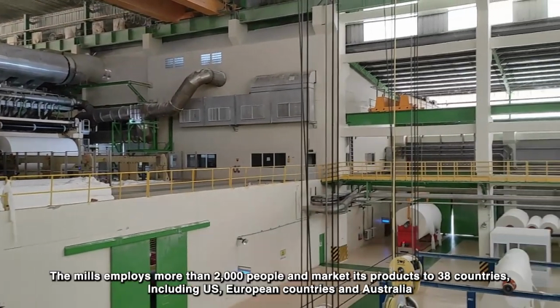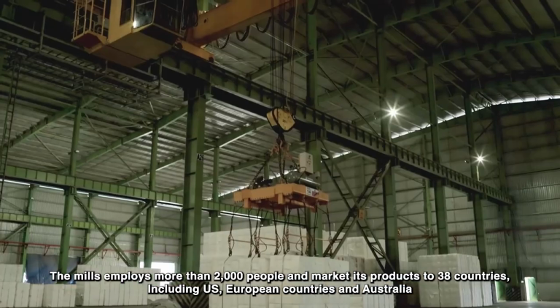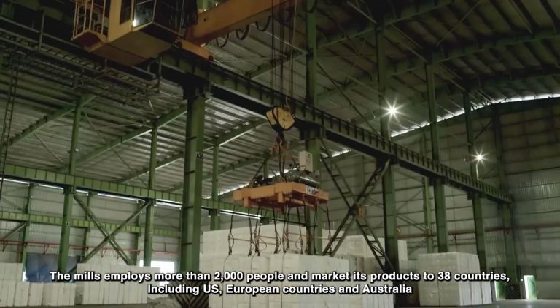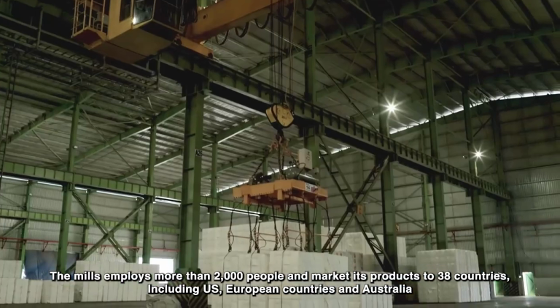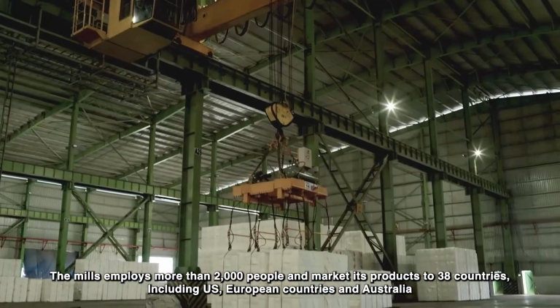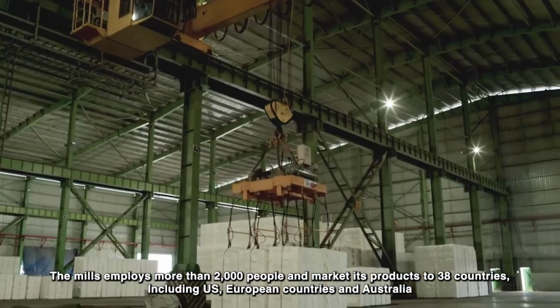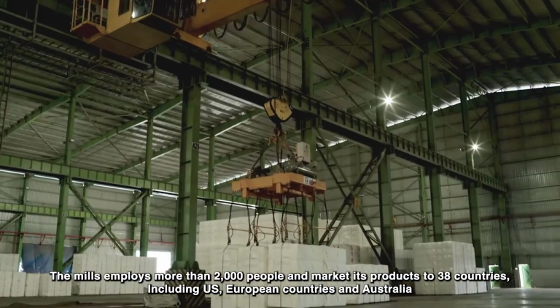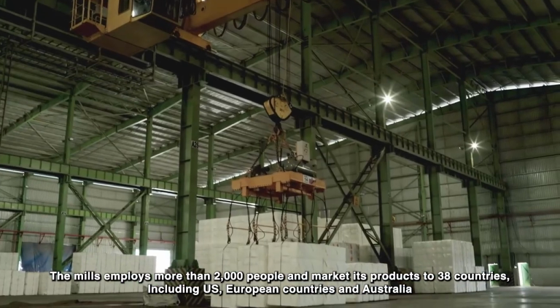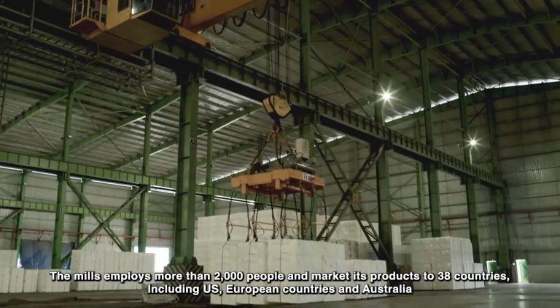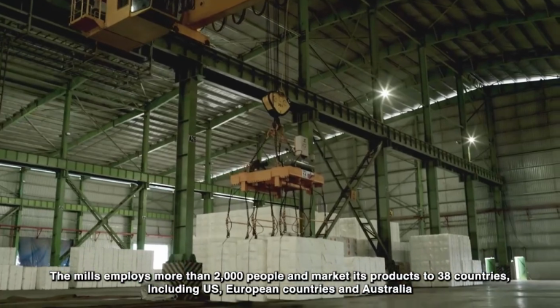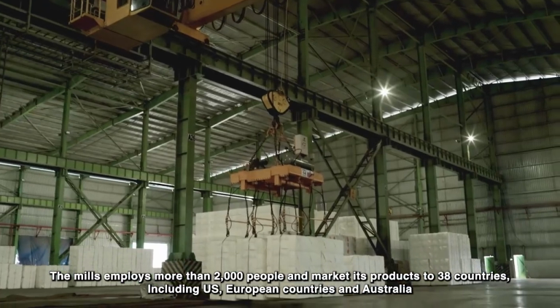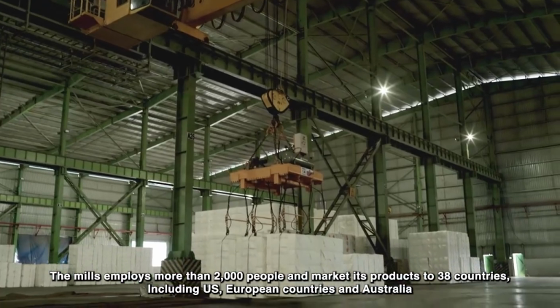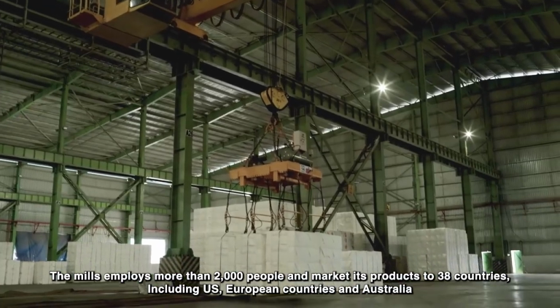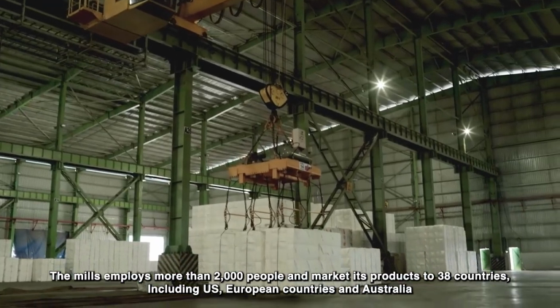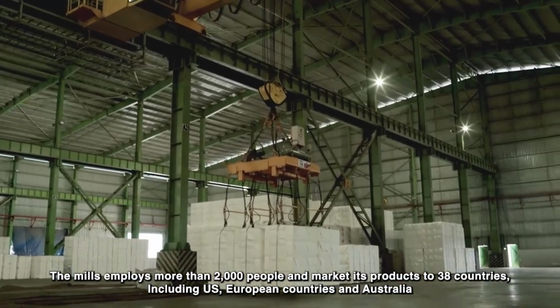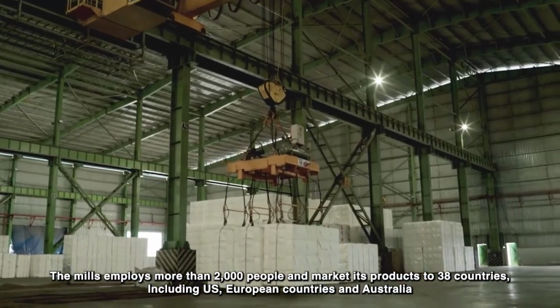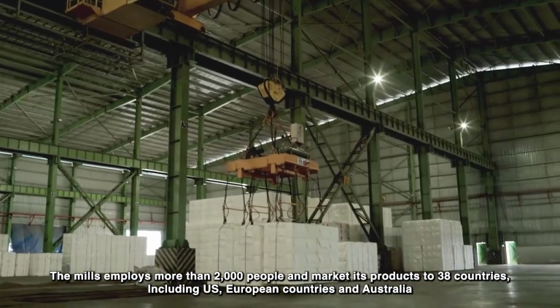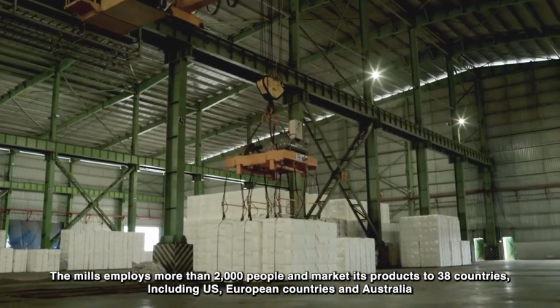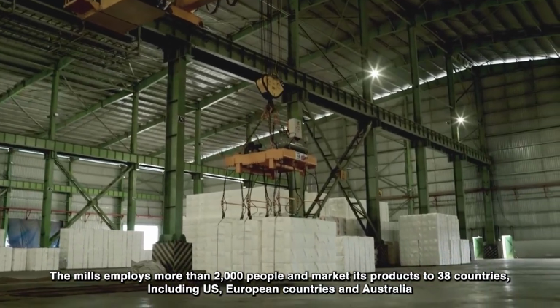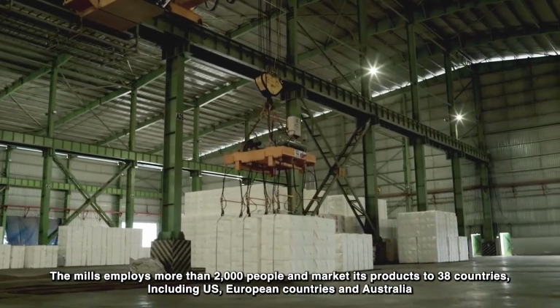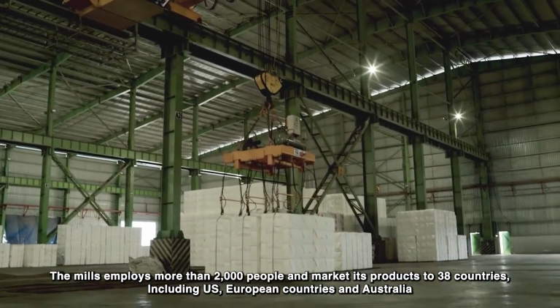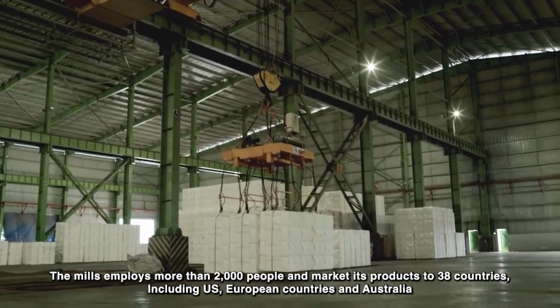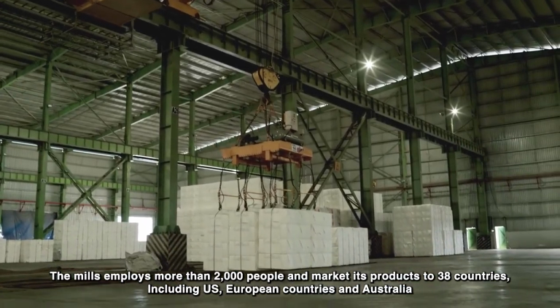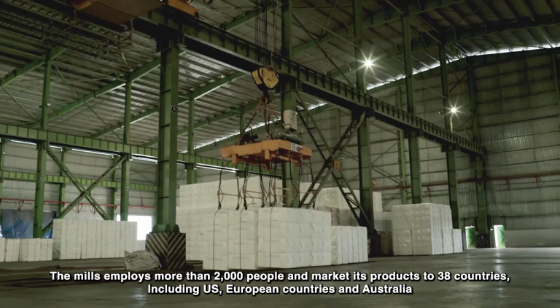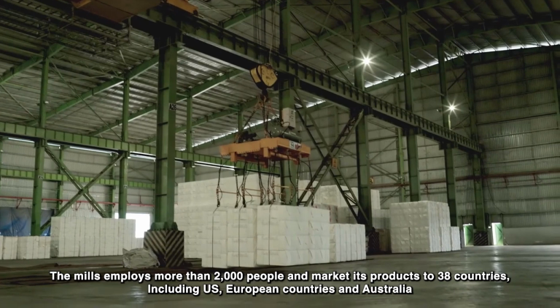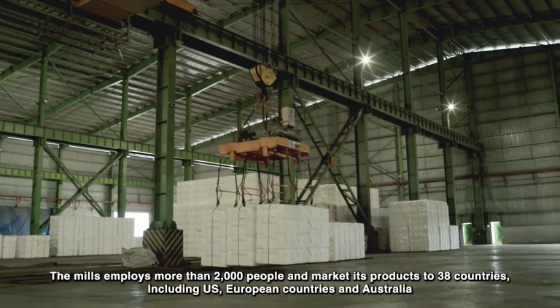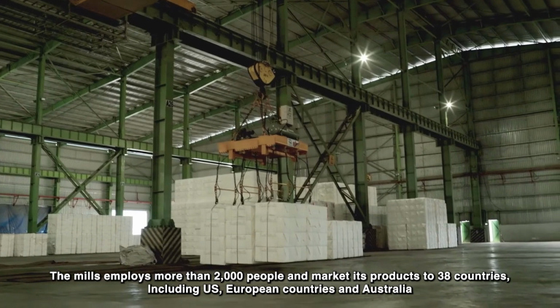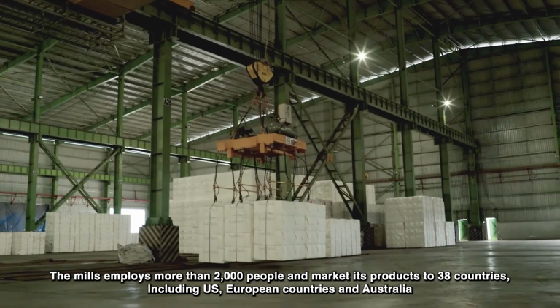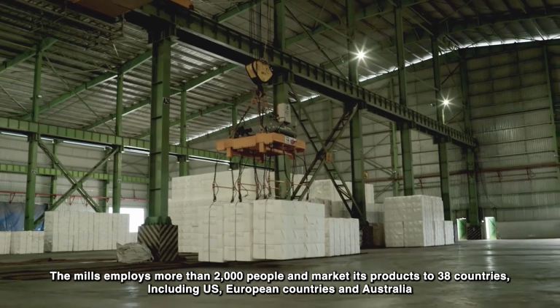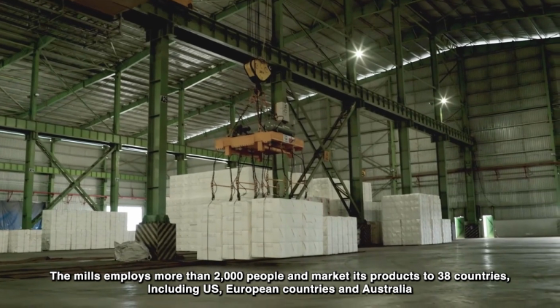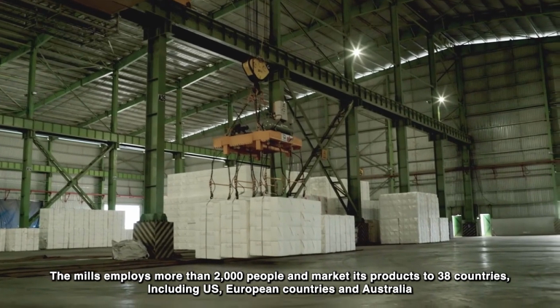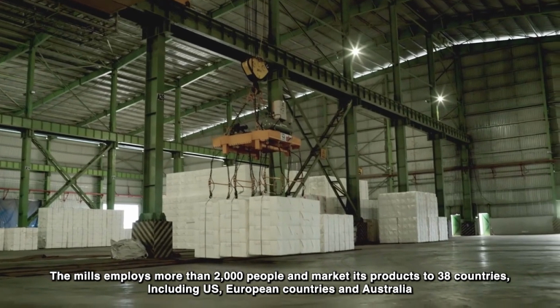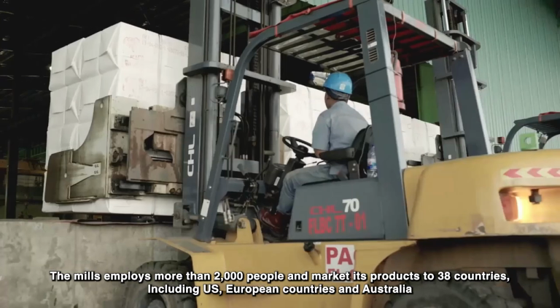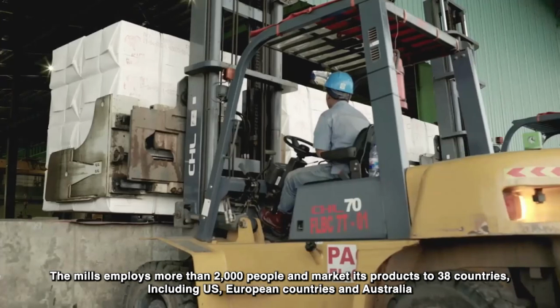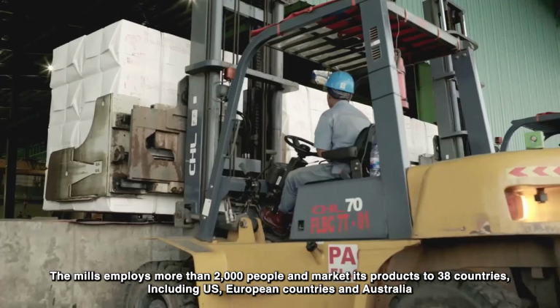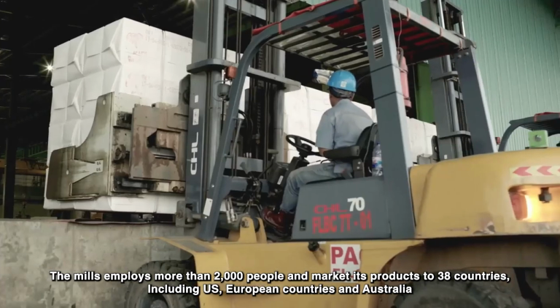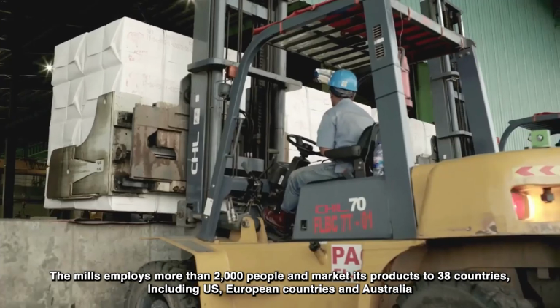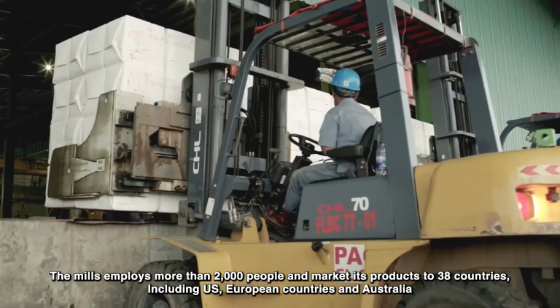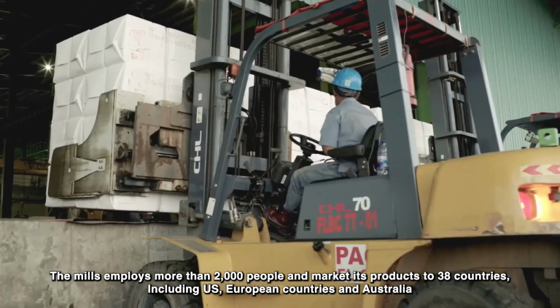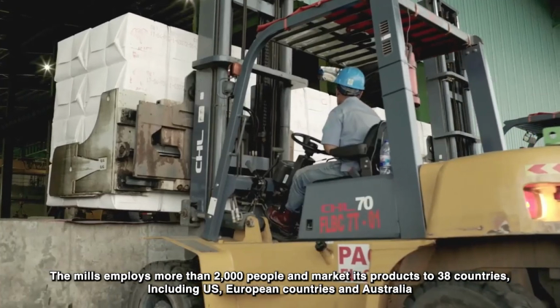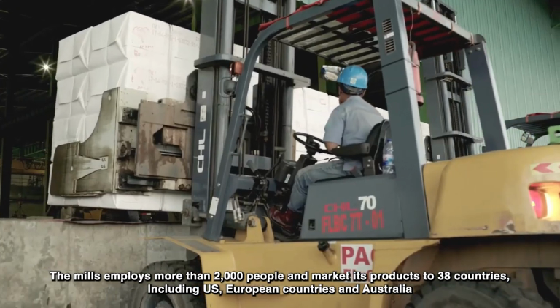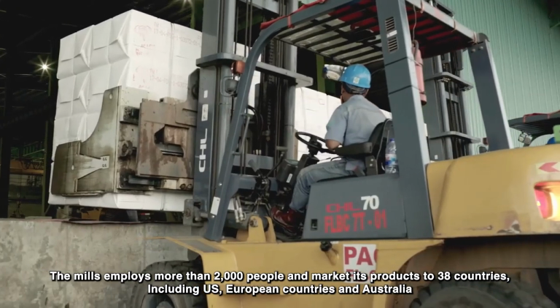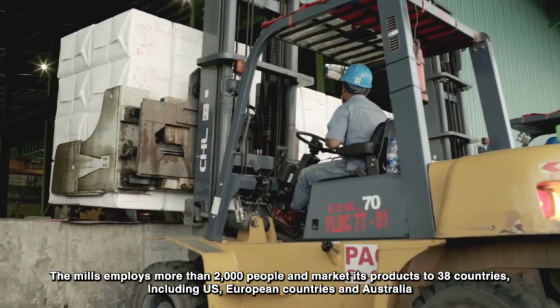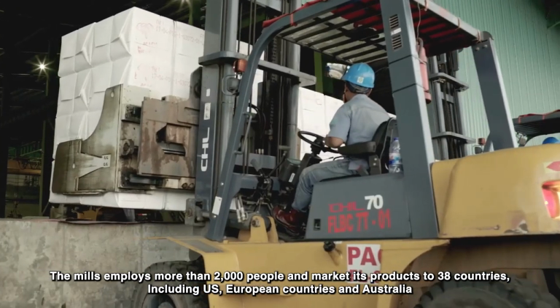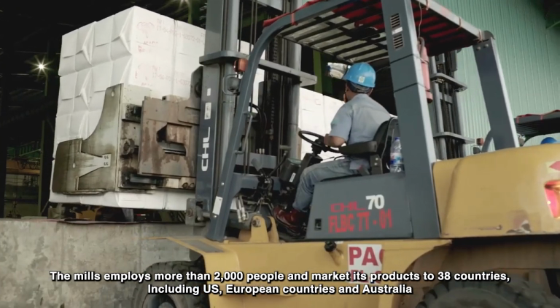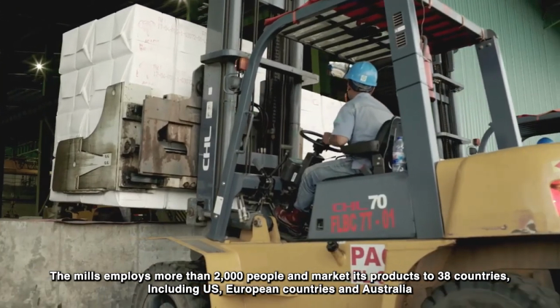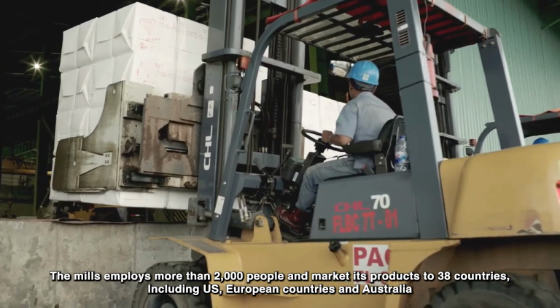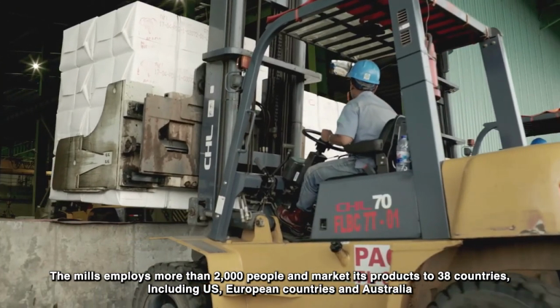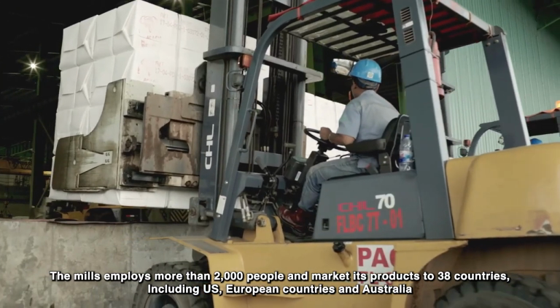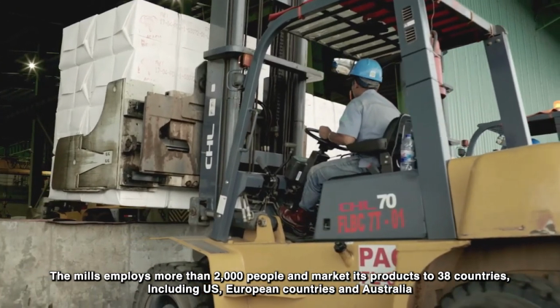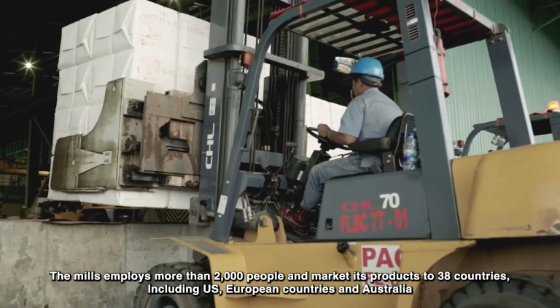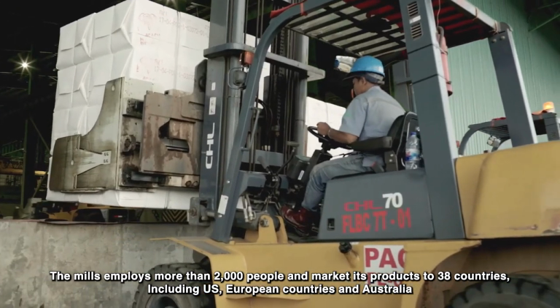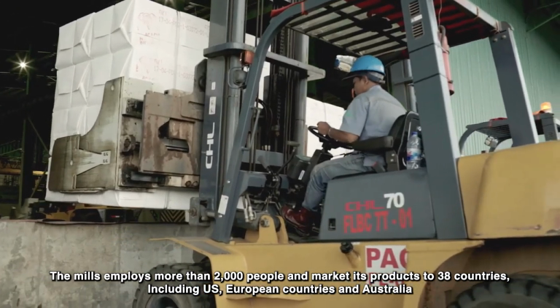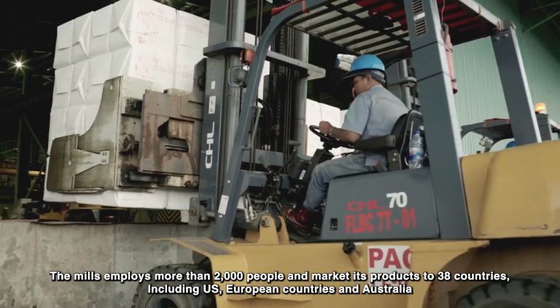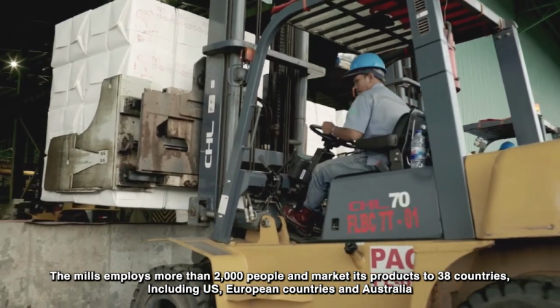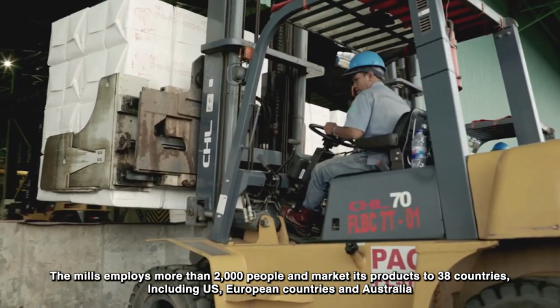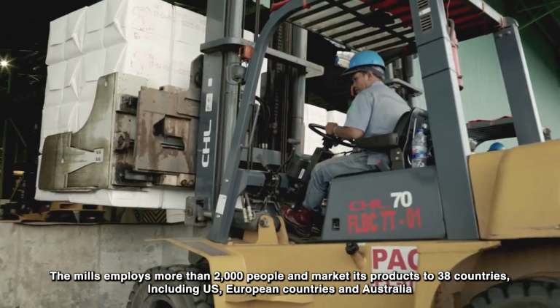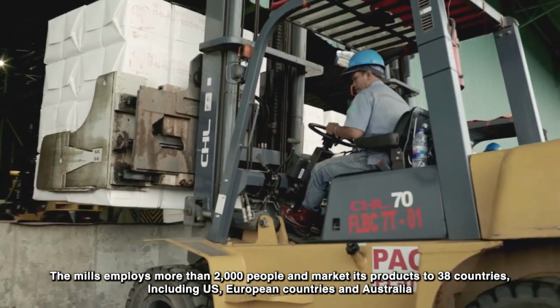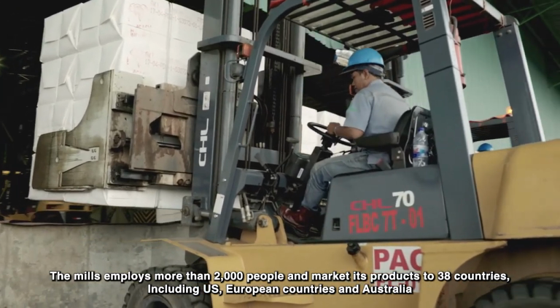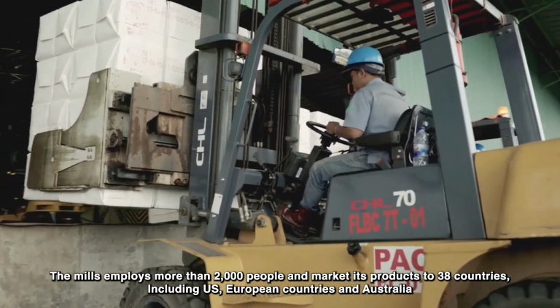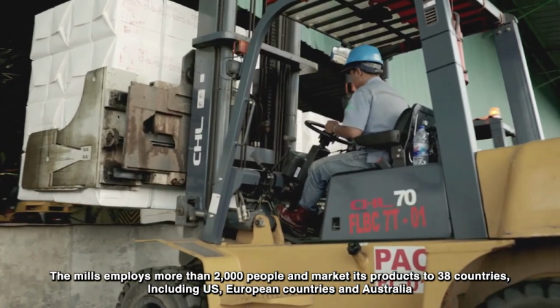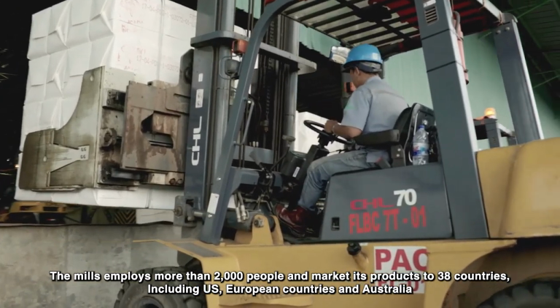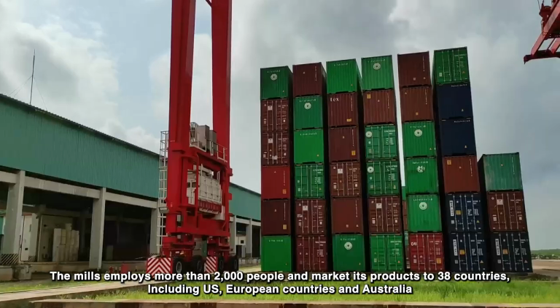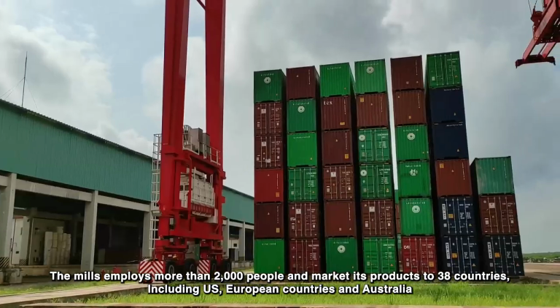The mills employs more than 2,000 people and markets its products to 38 countries, including the US, European countries, and Australia.